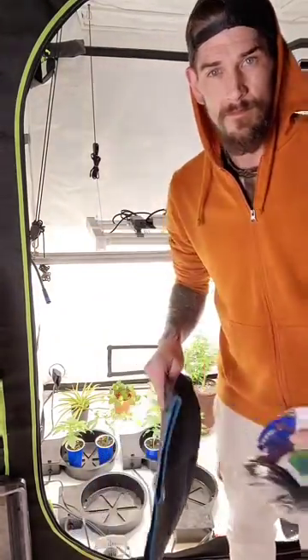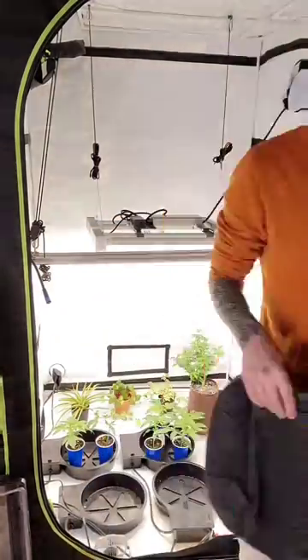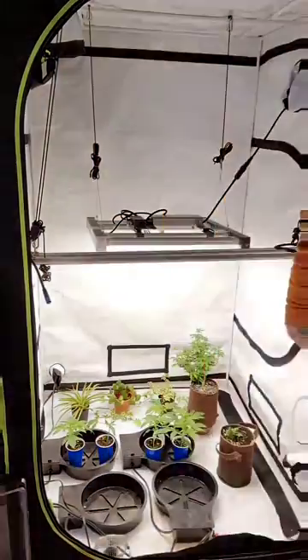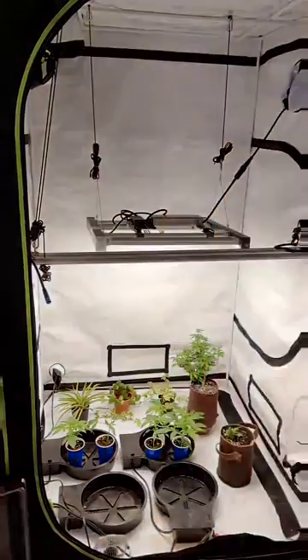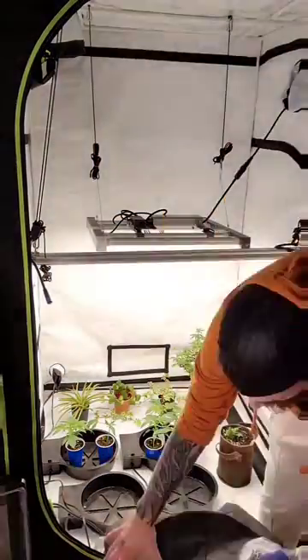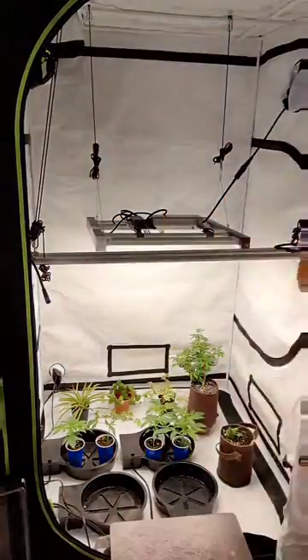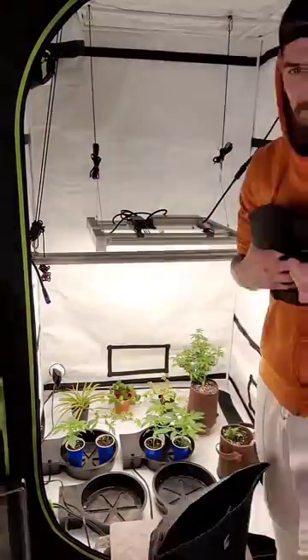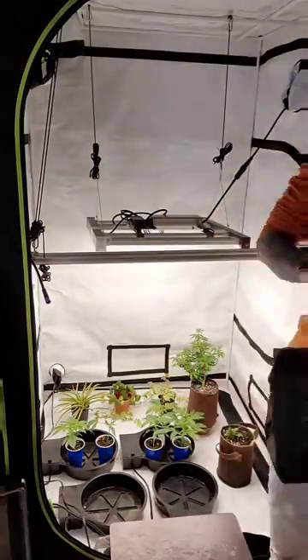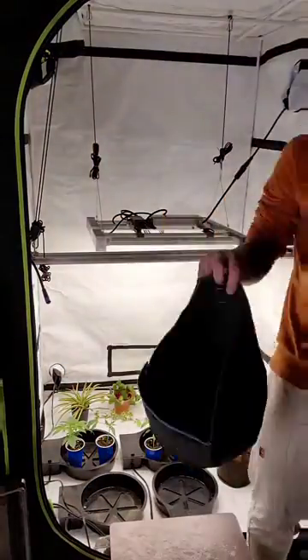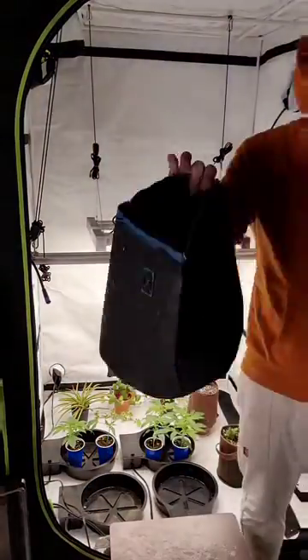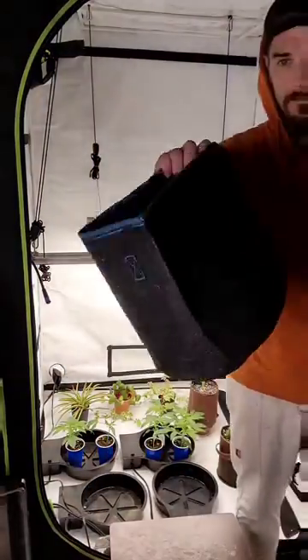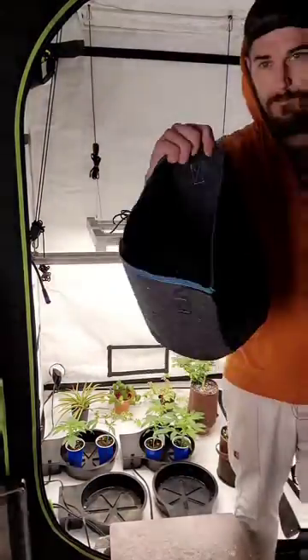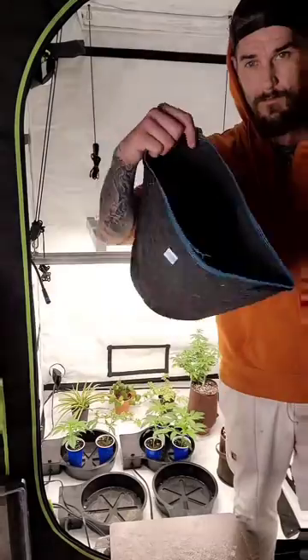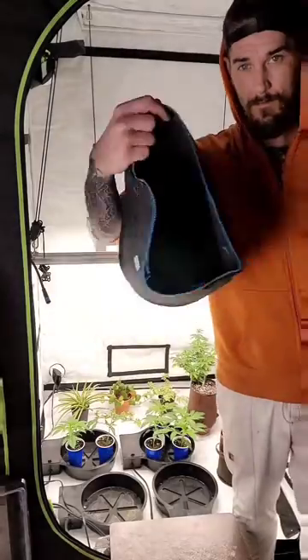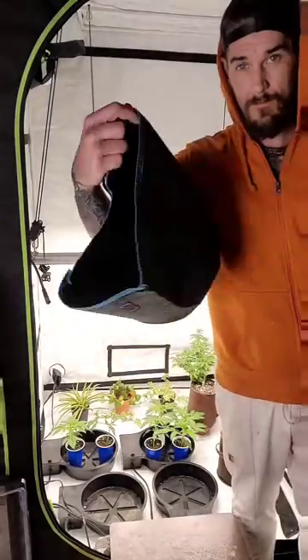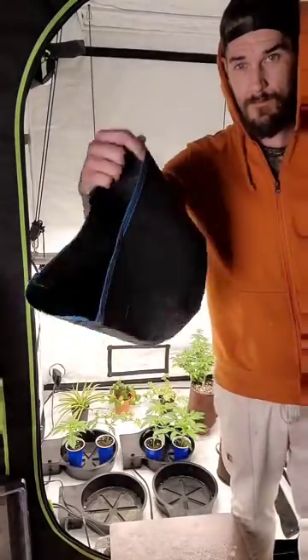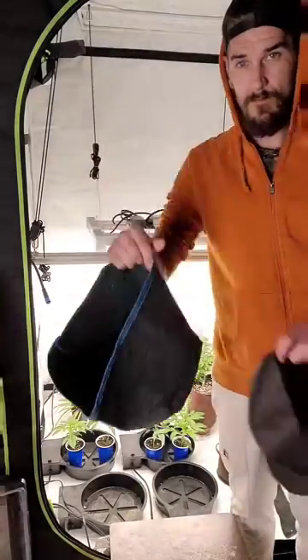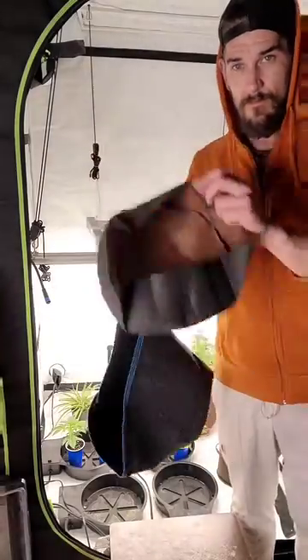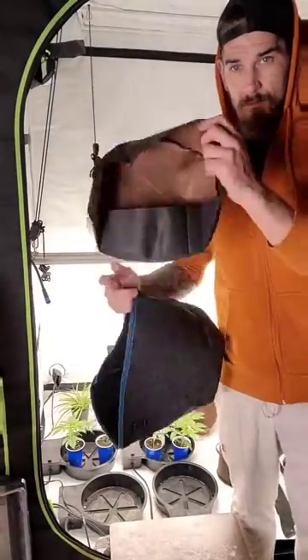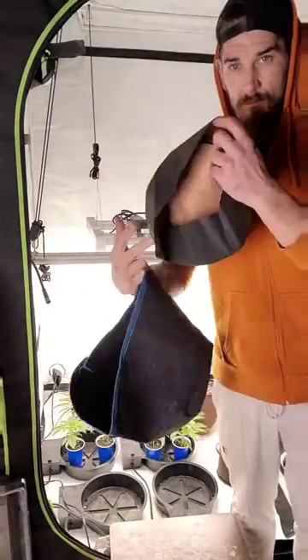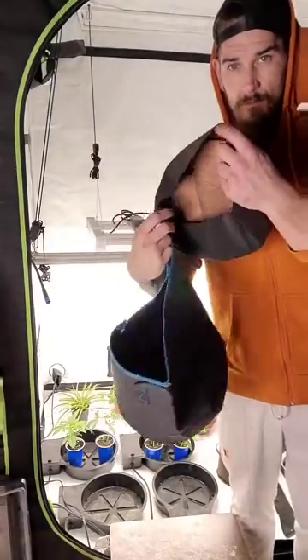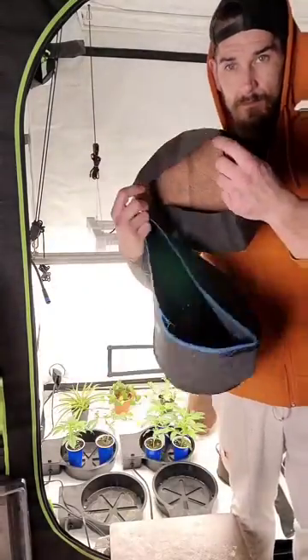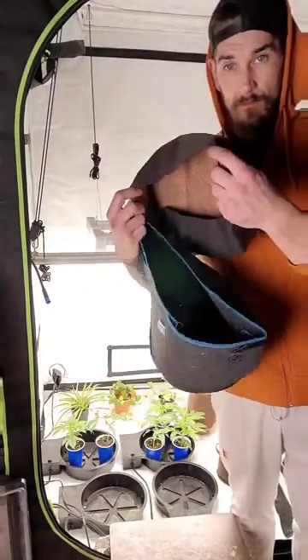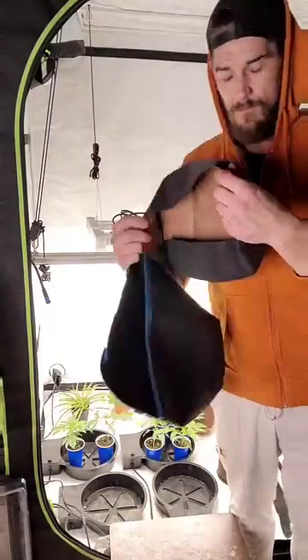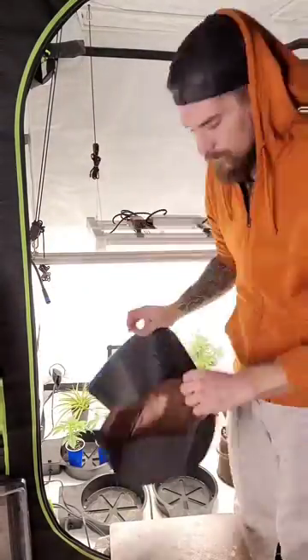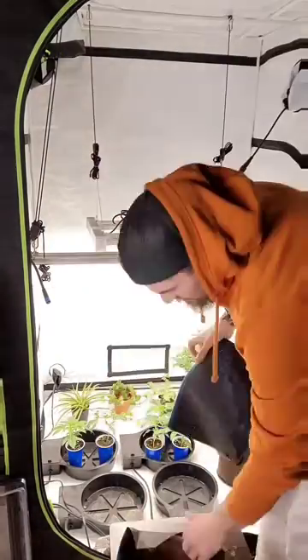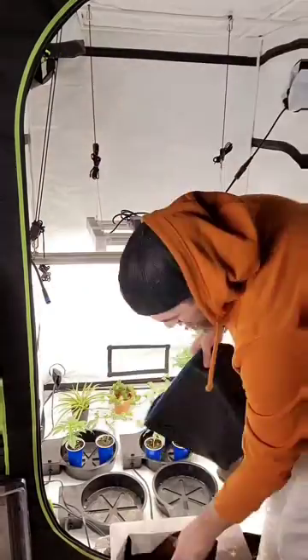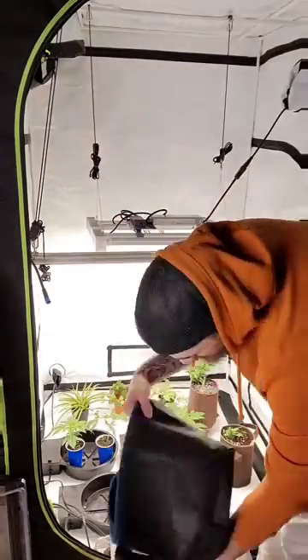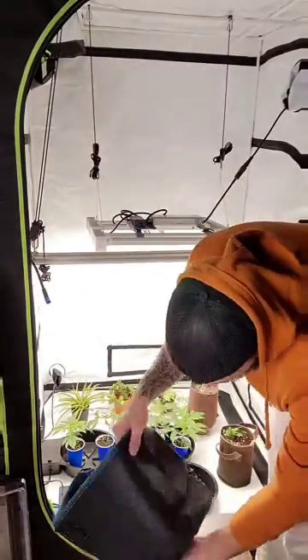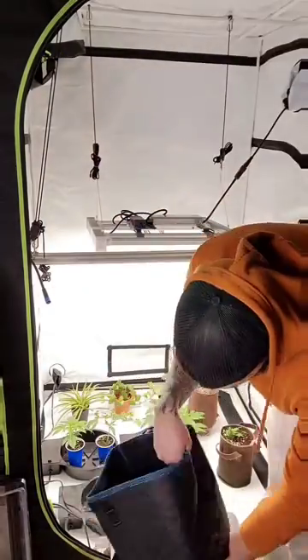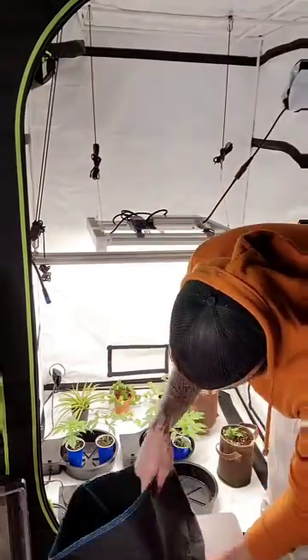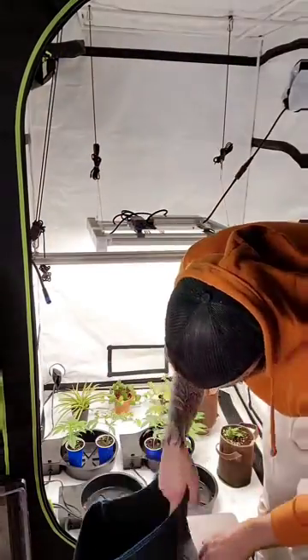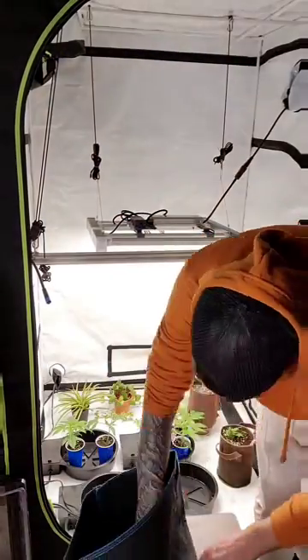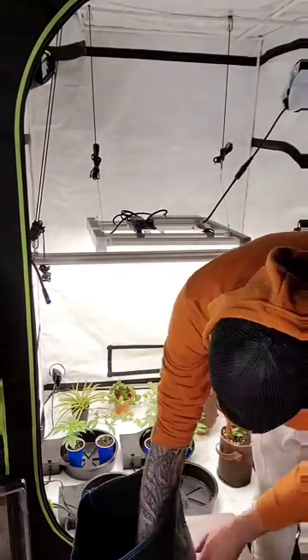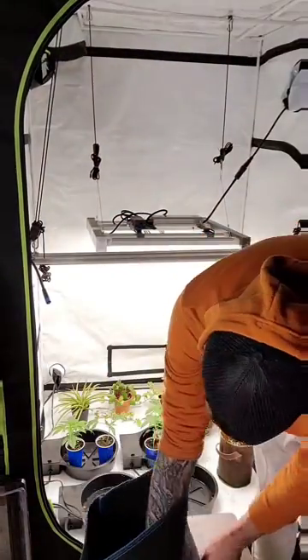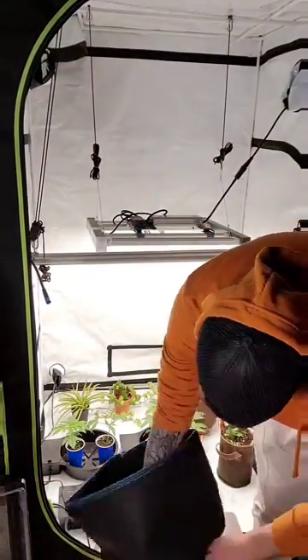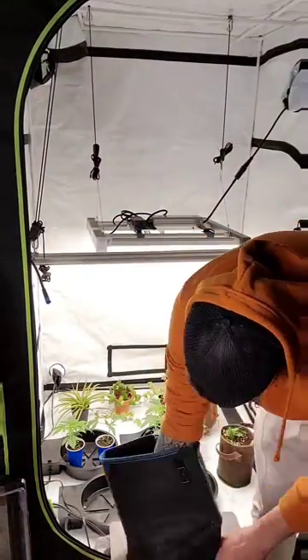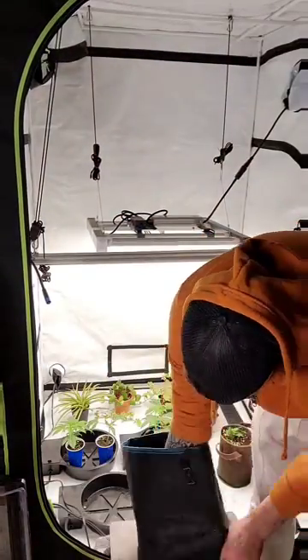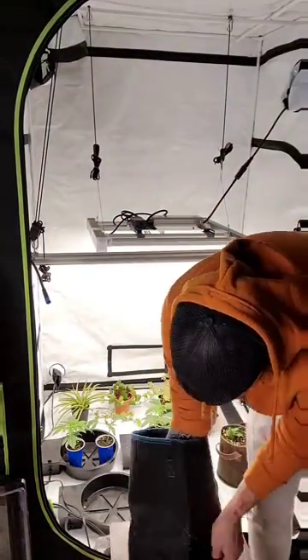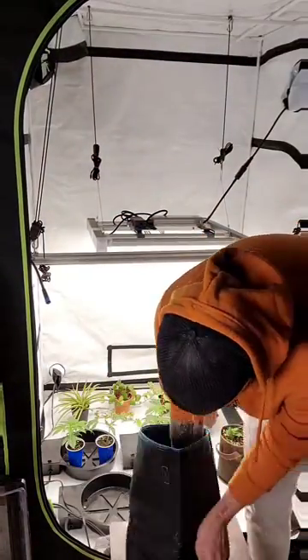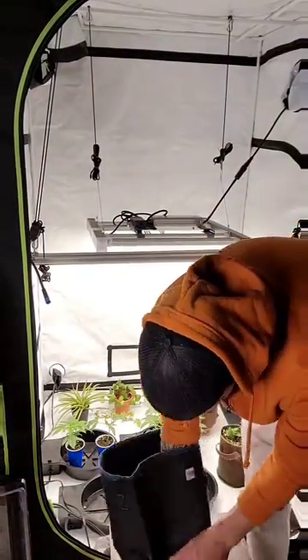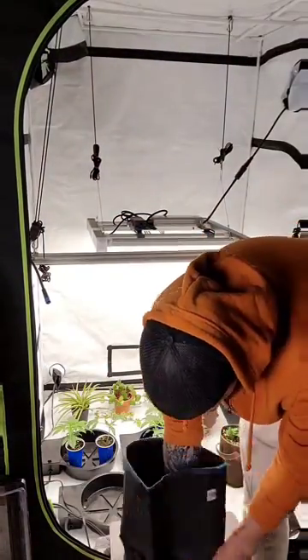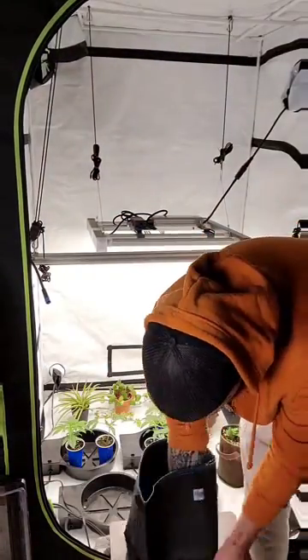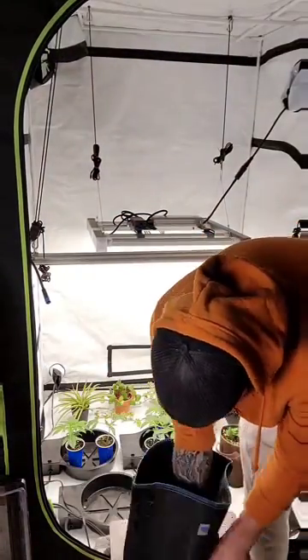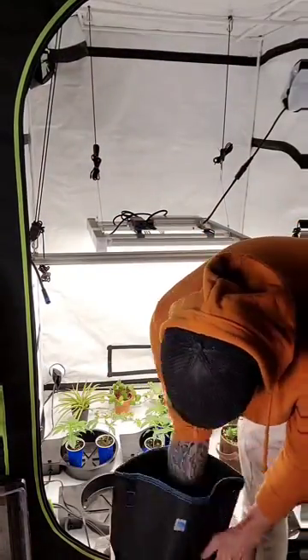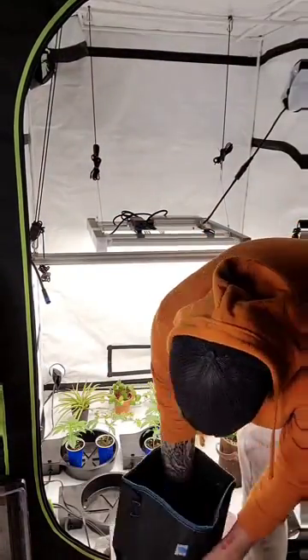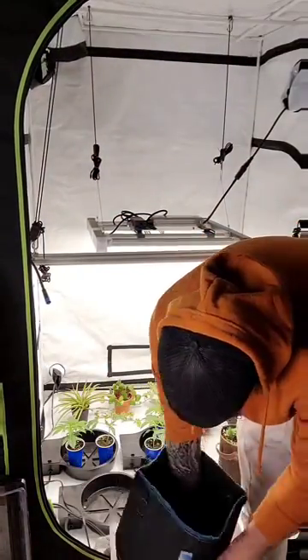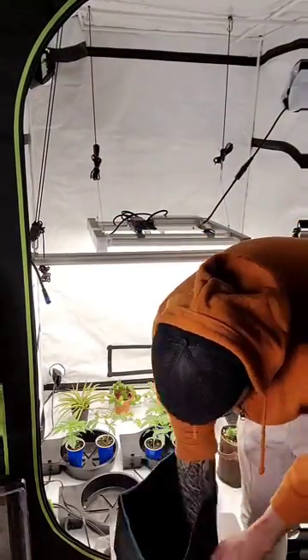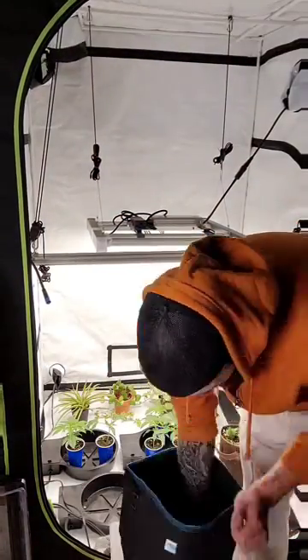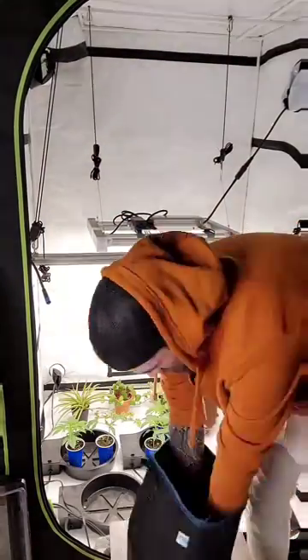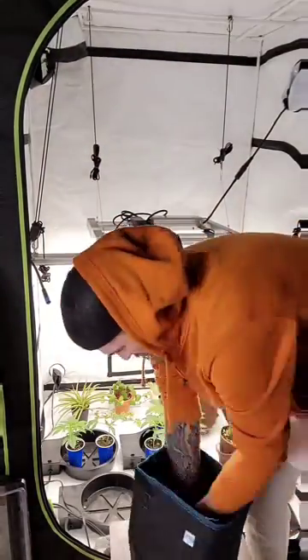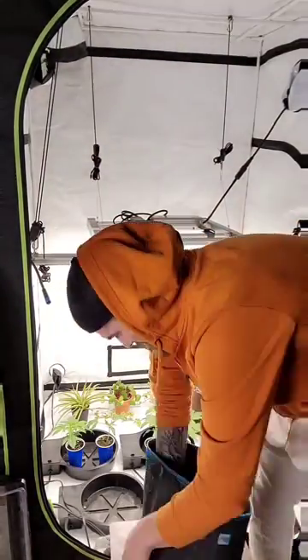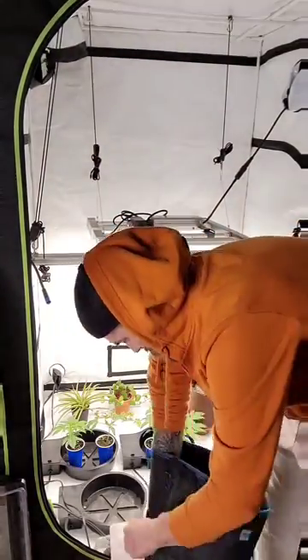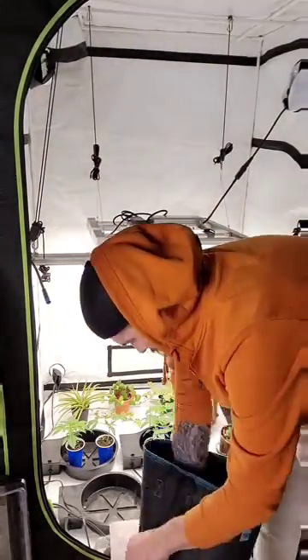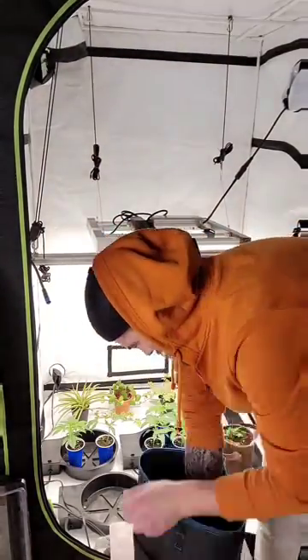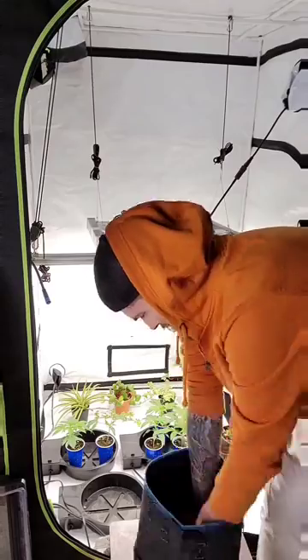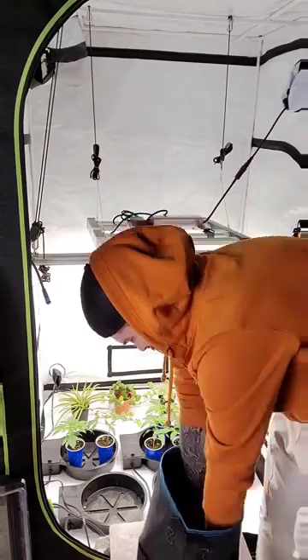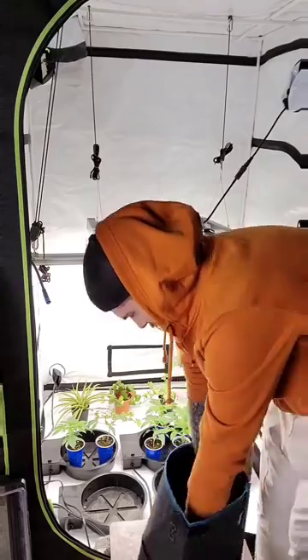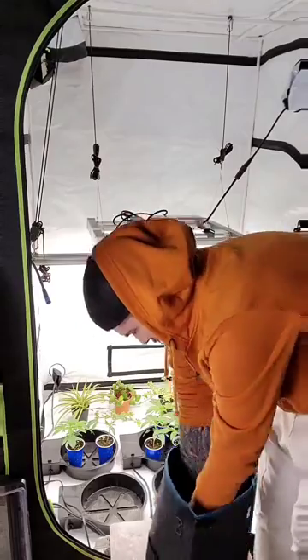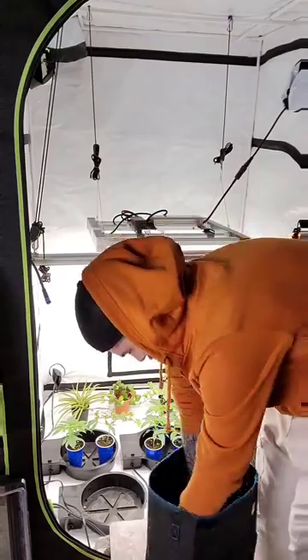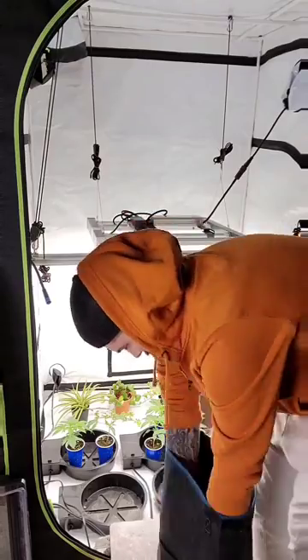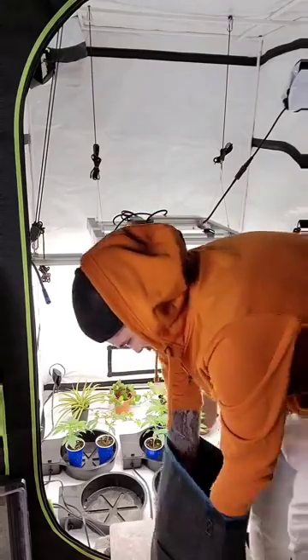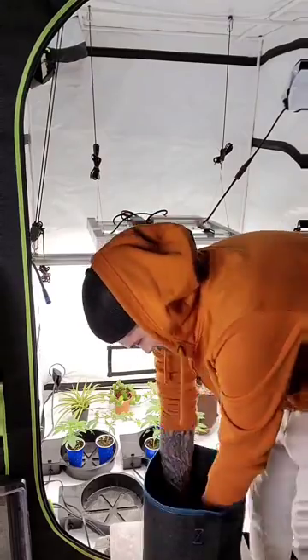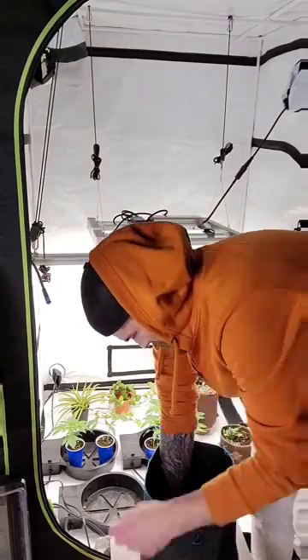First, we're going to place our spring pots inside the root control disk. This will prevent our roots from growing into the tray and sitting directly in the water.